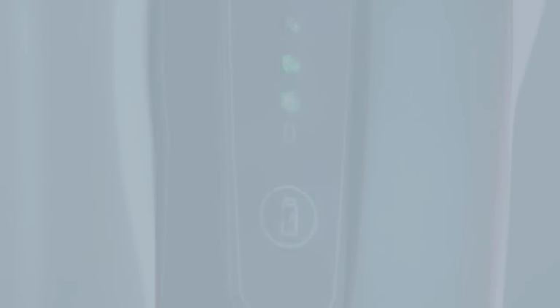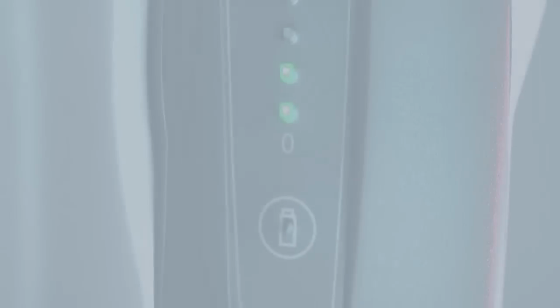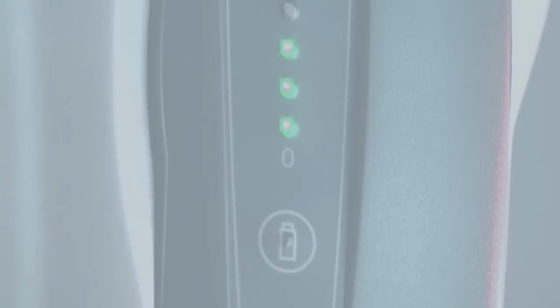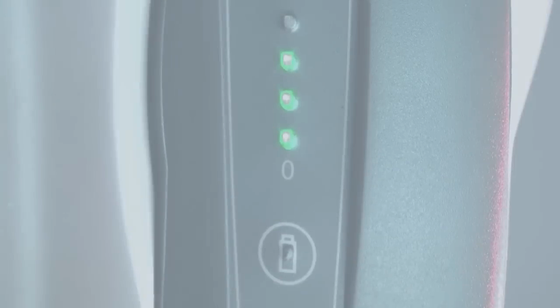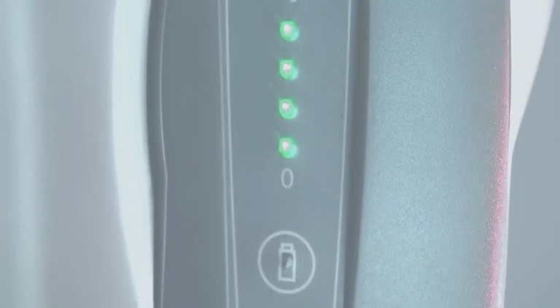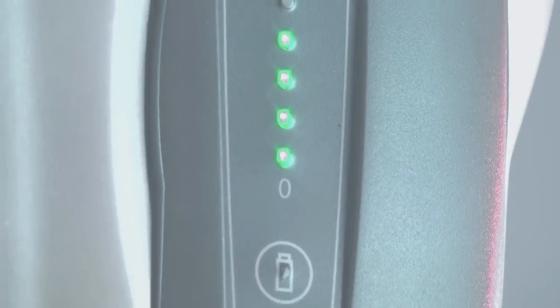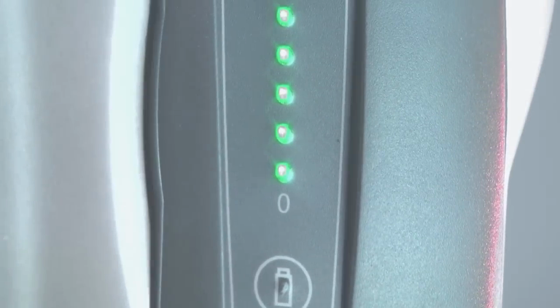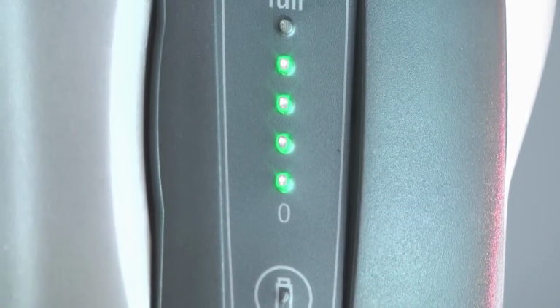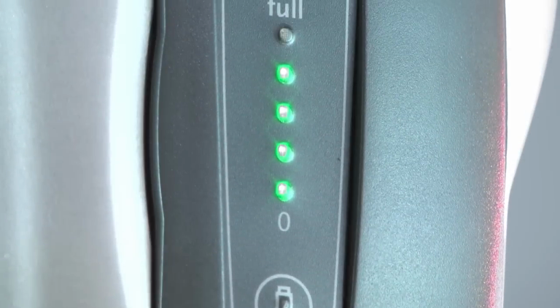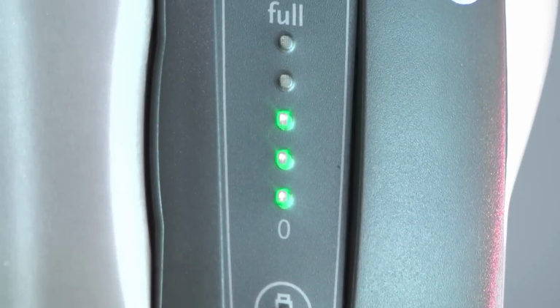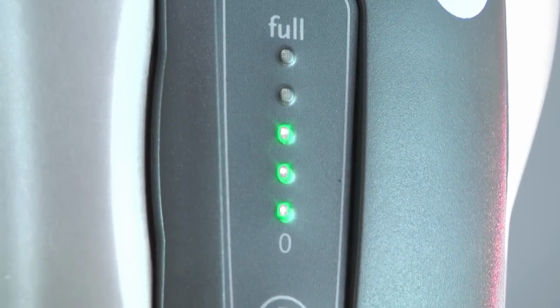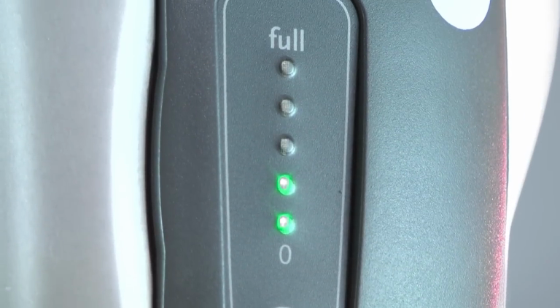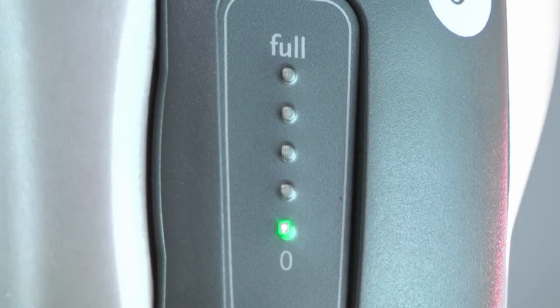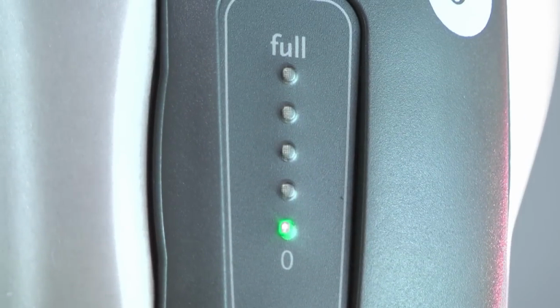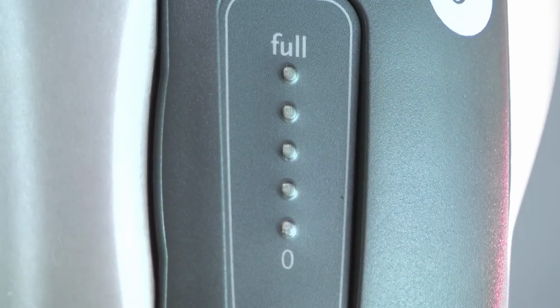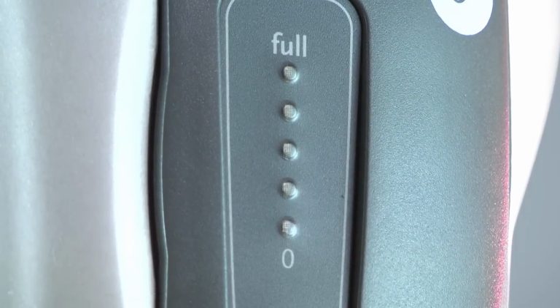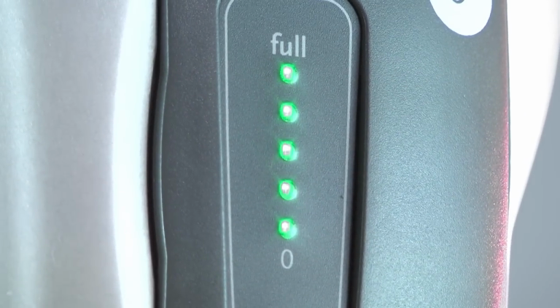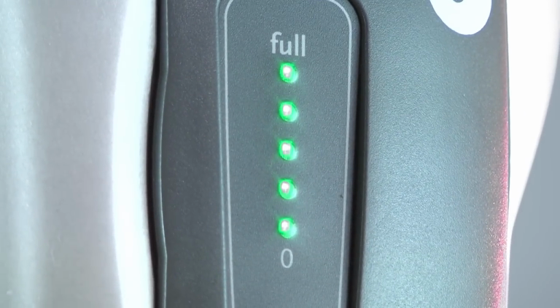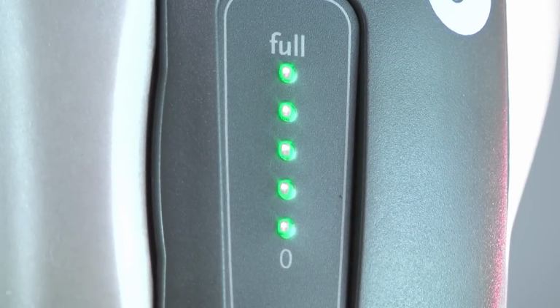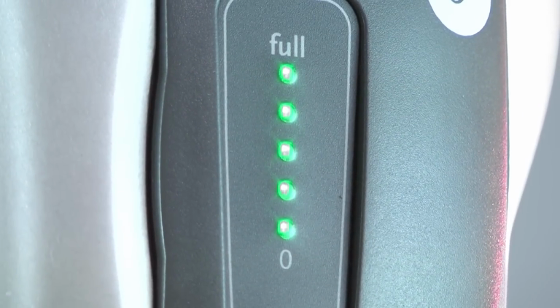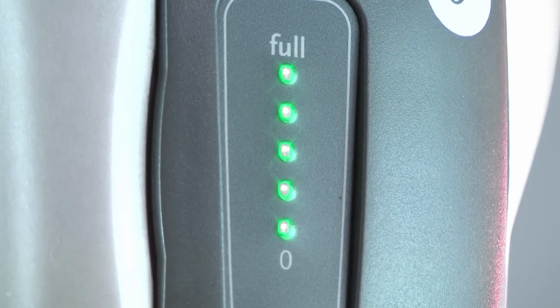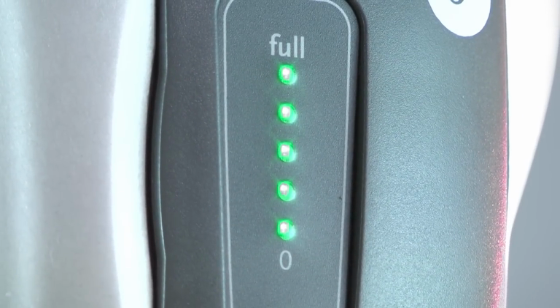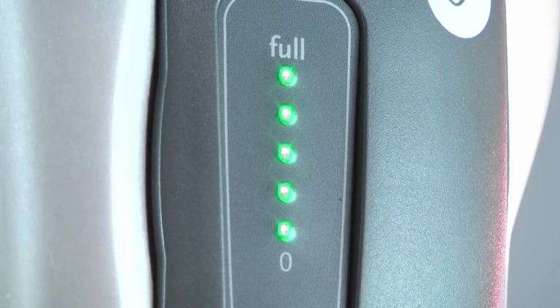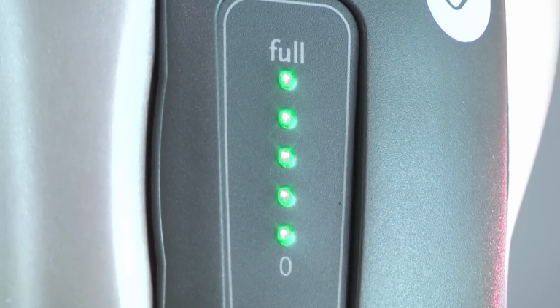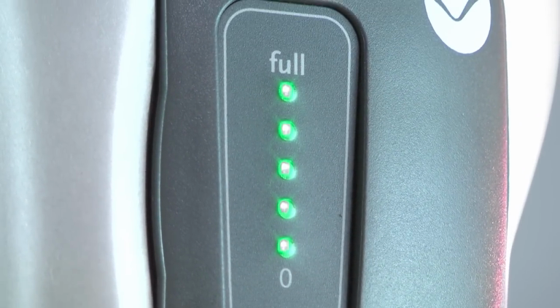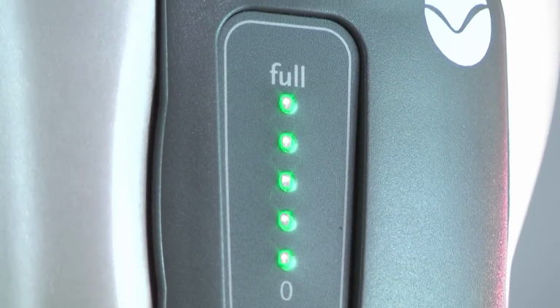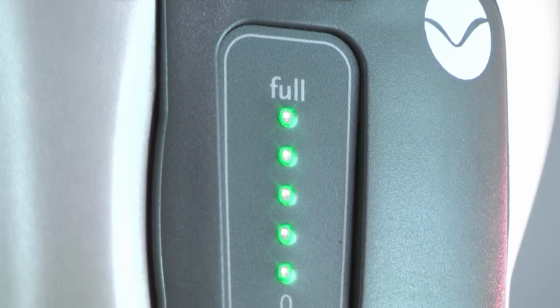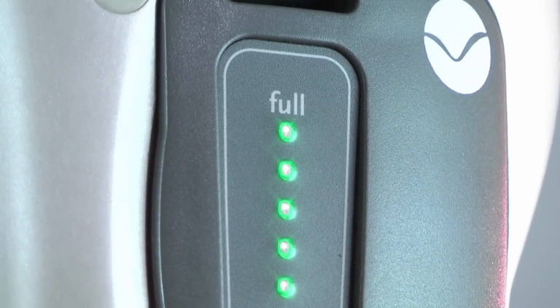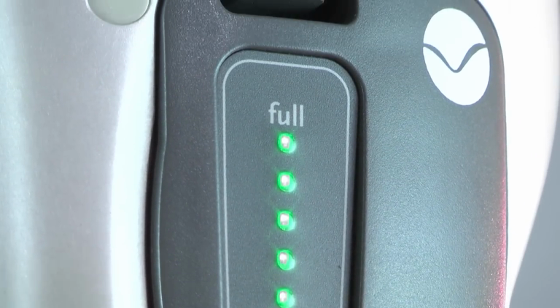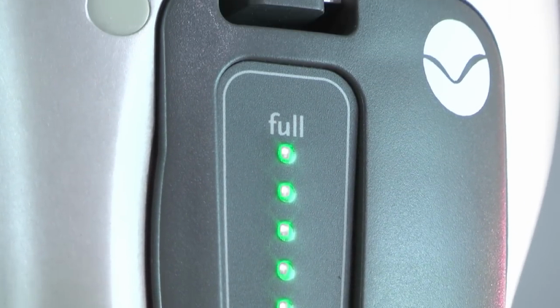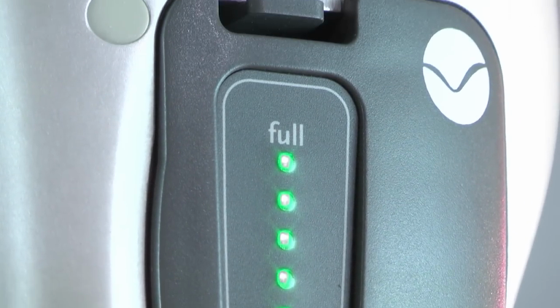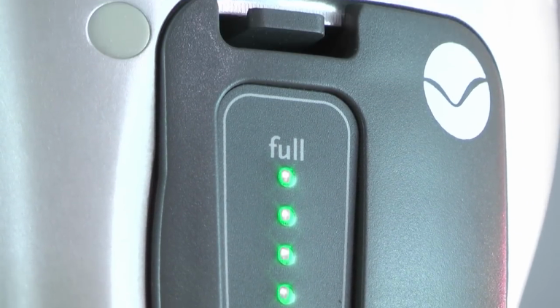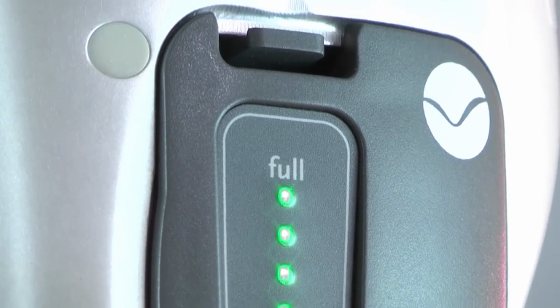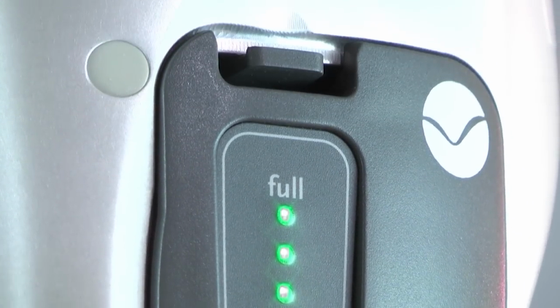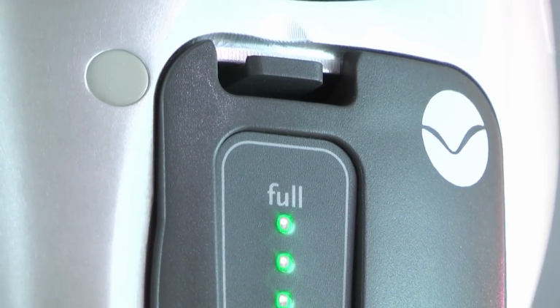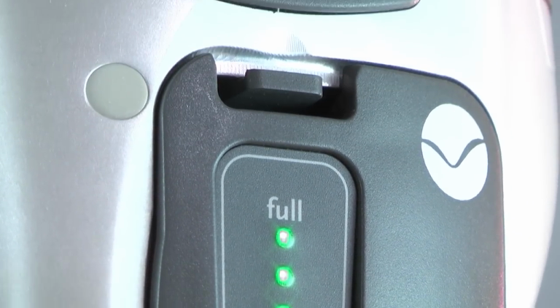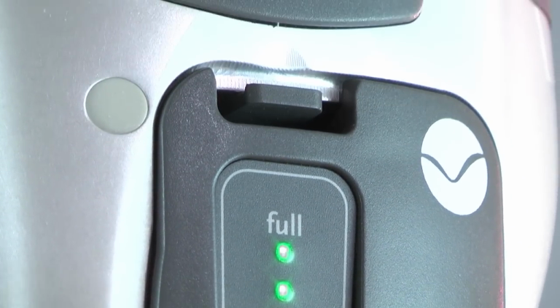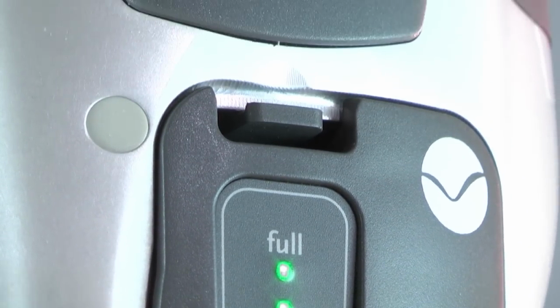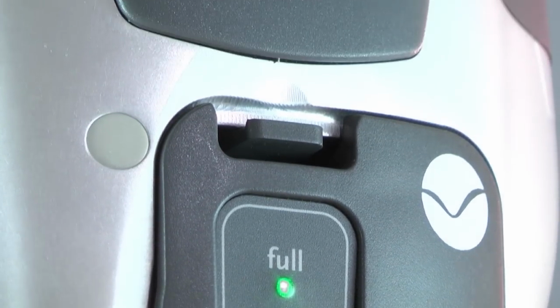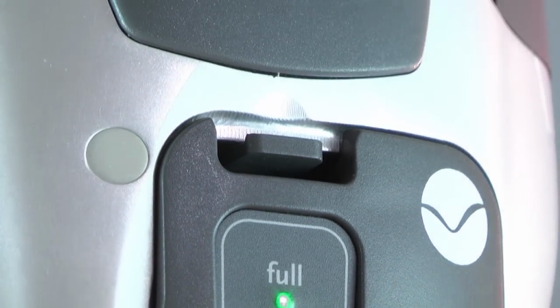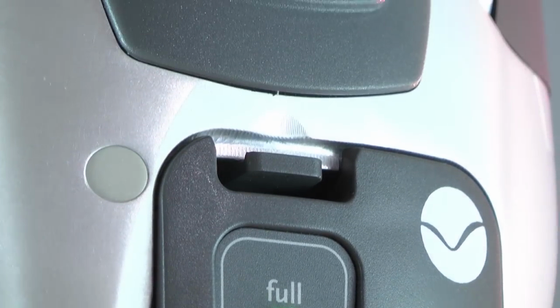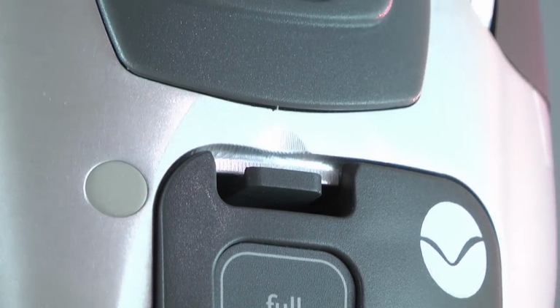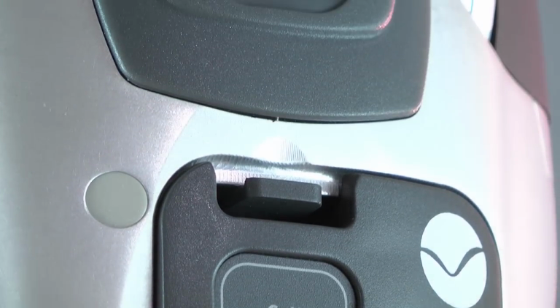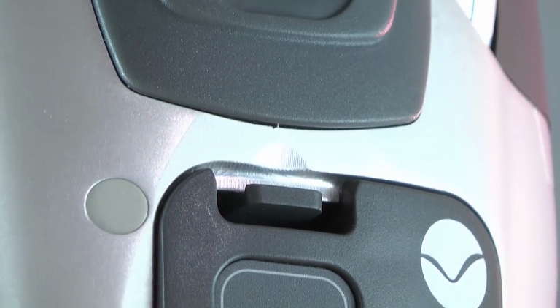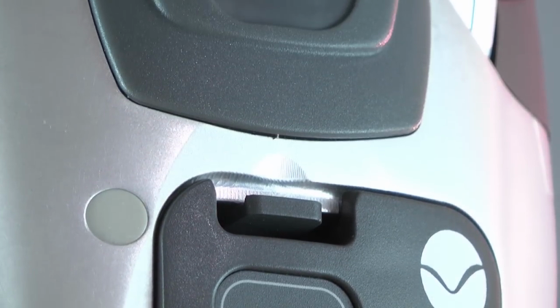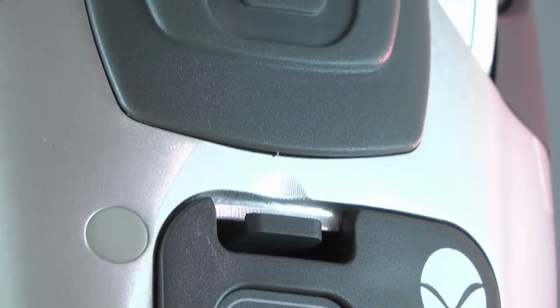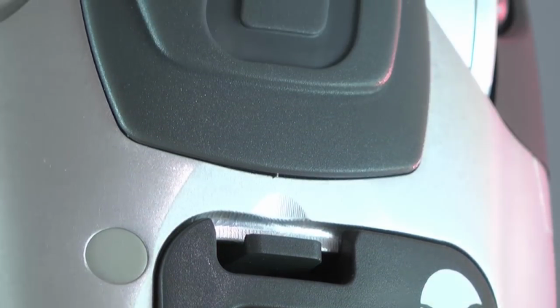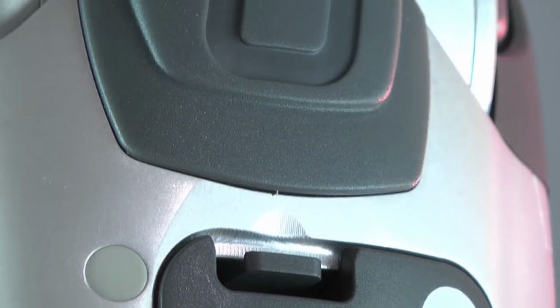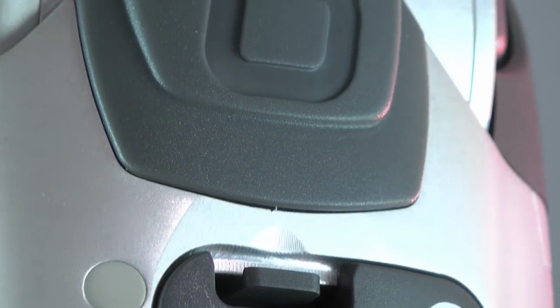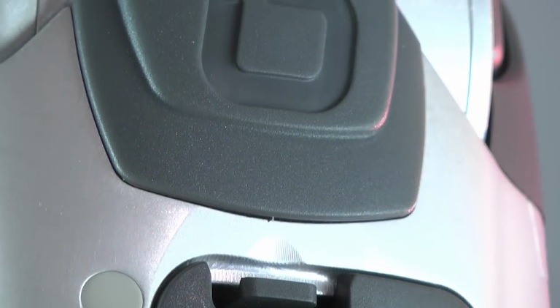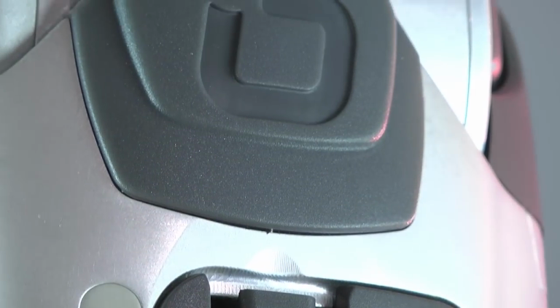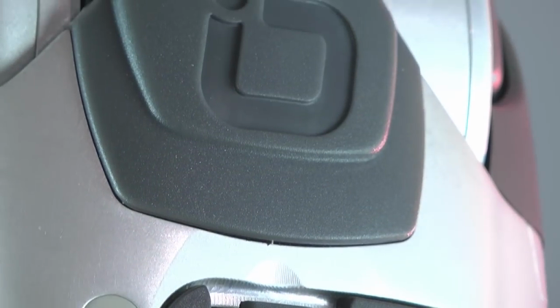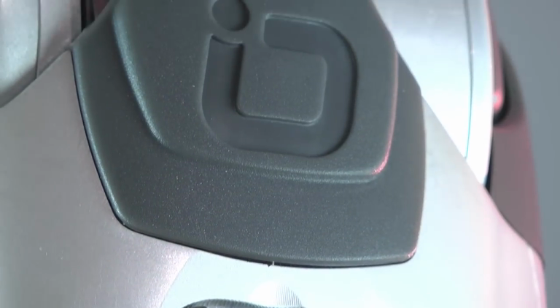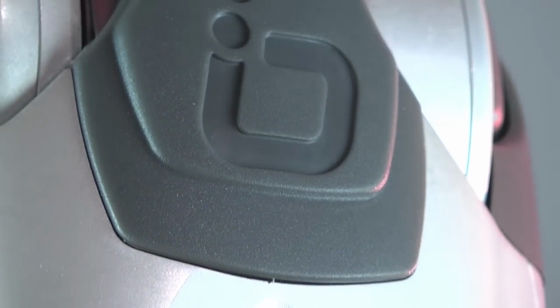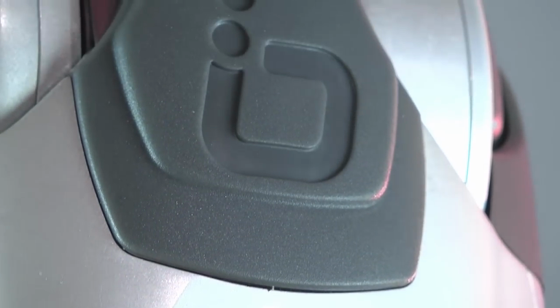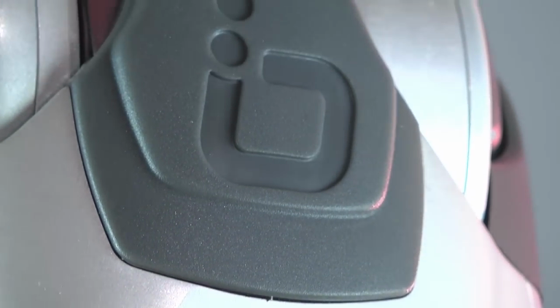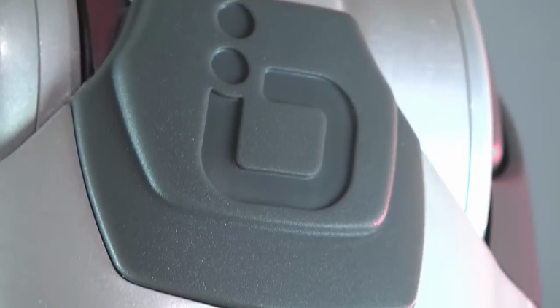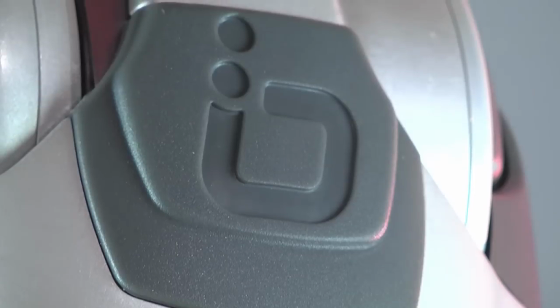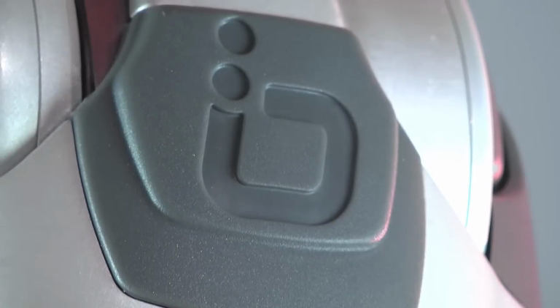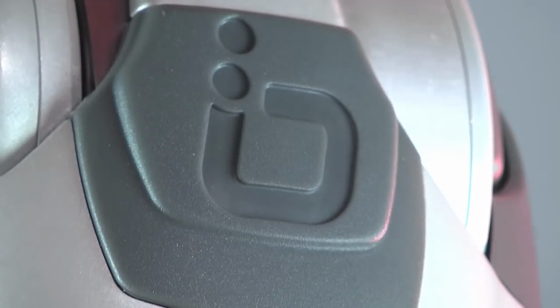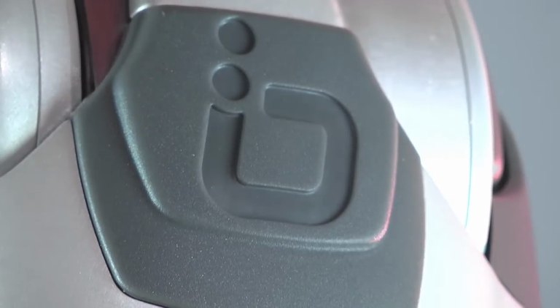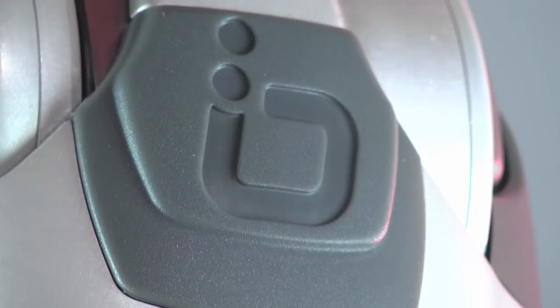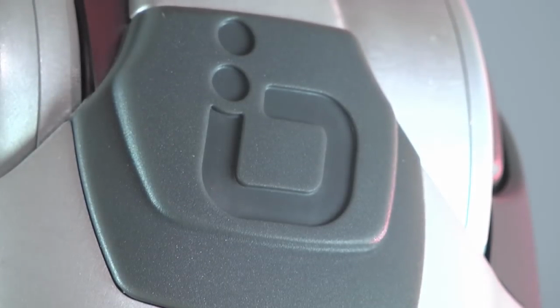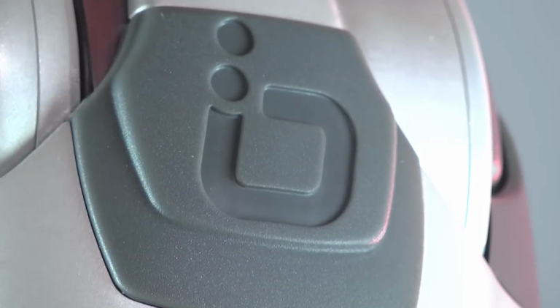For more information on self-maintenance, please consult the Power Knee instructions for use.